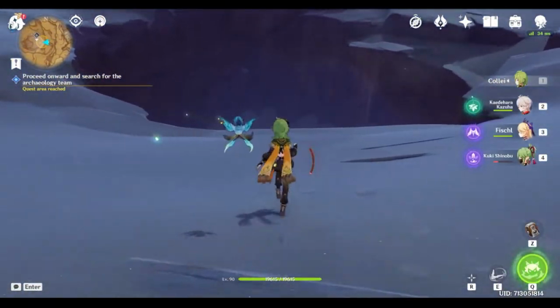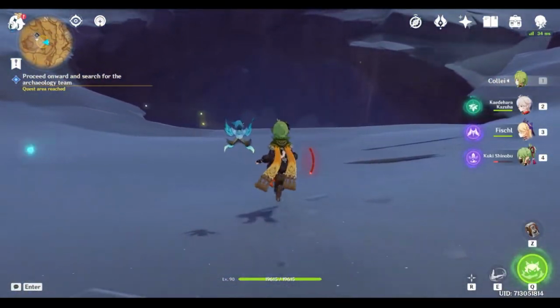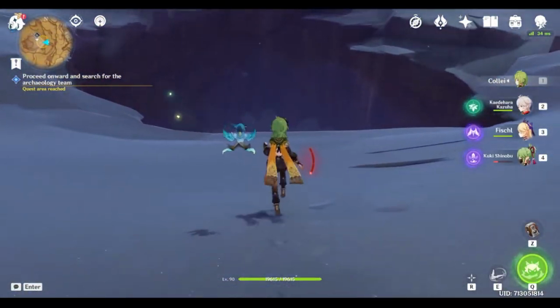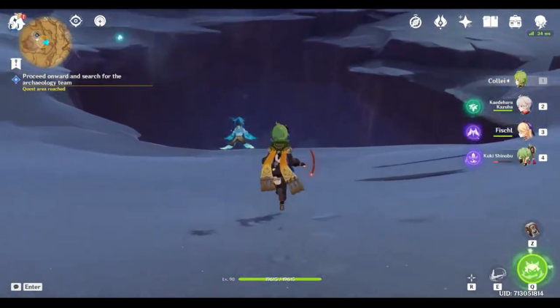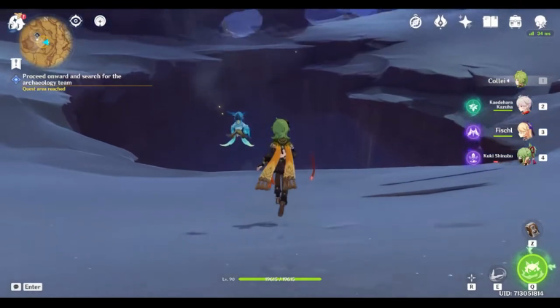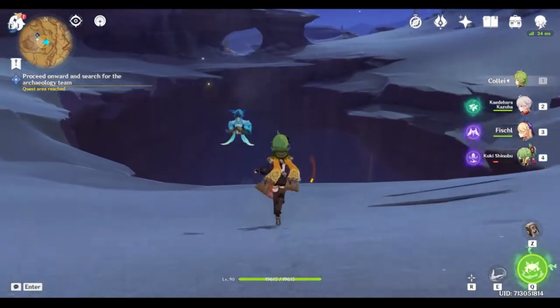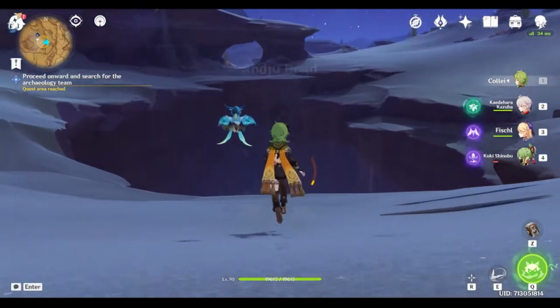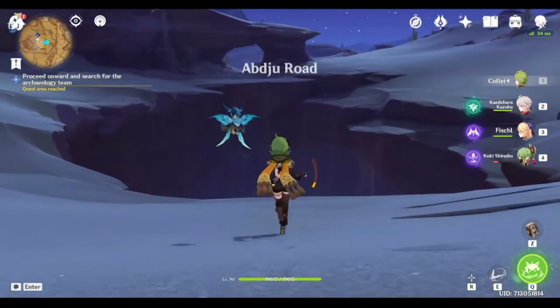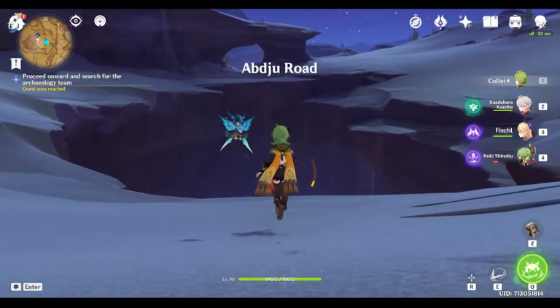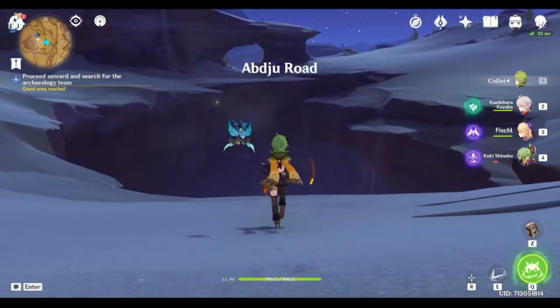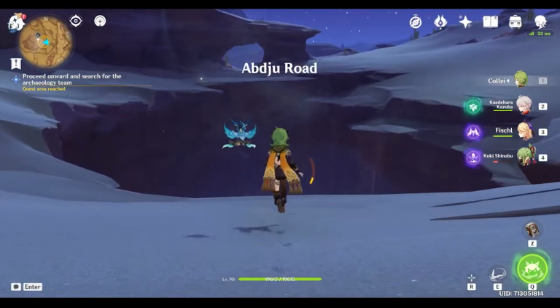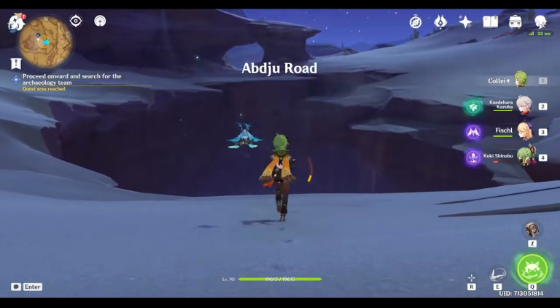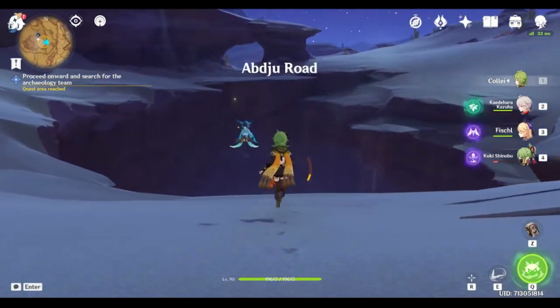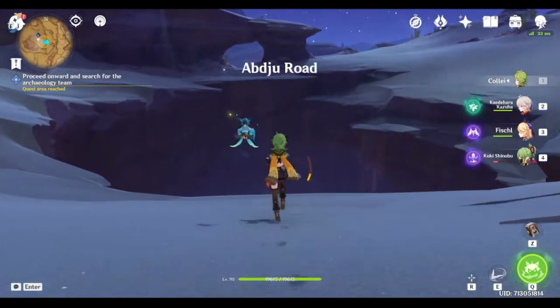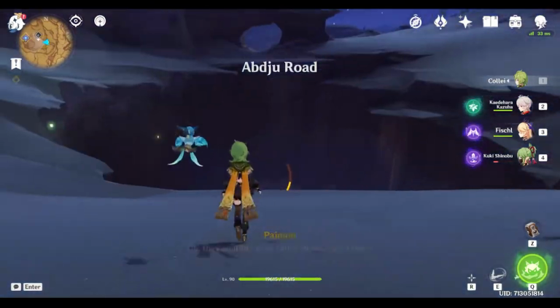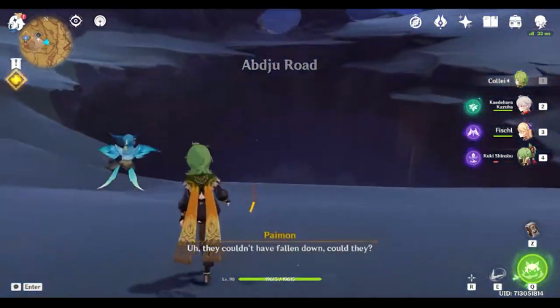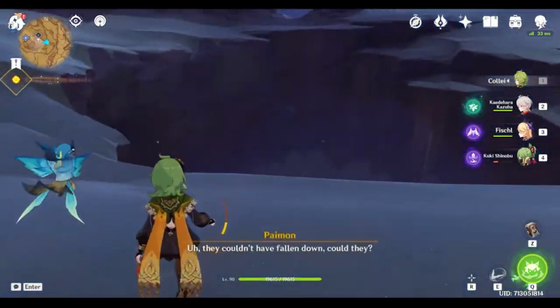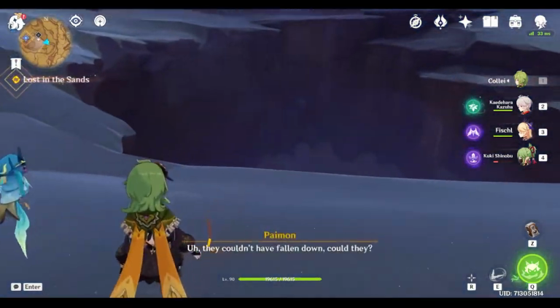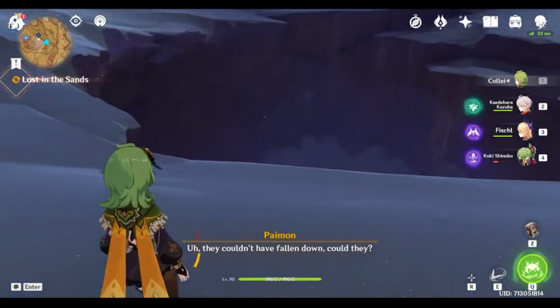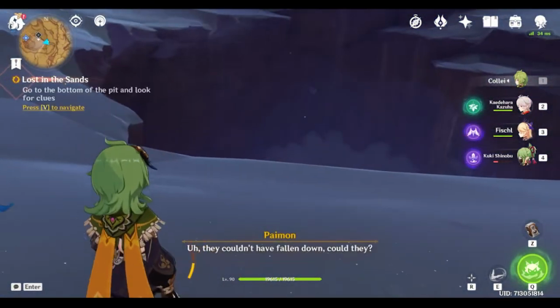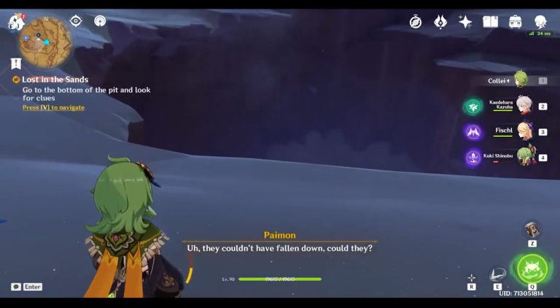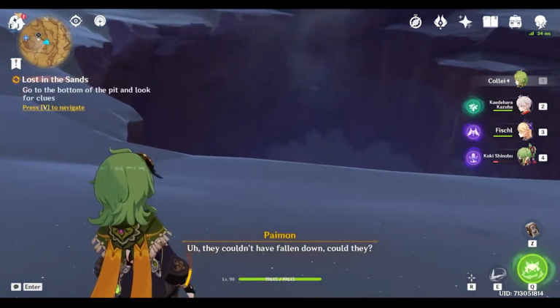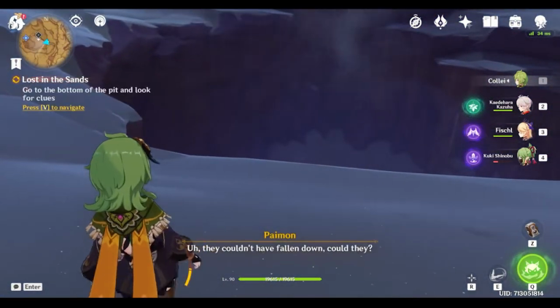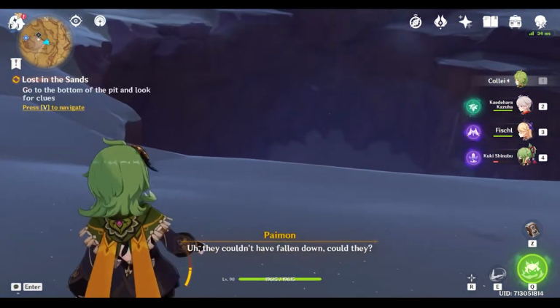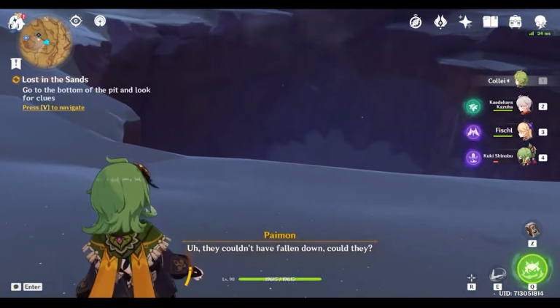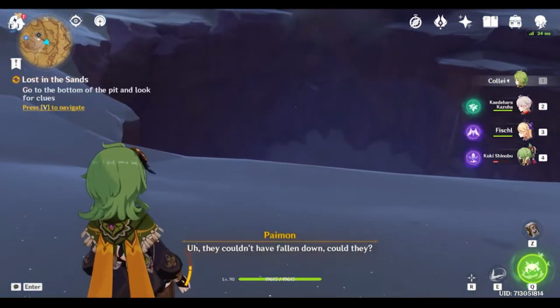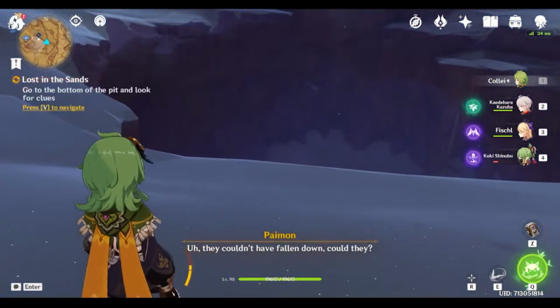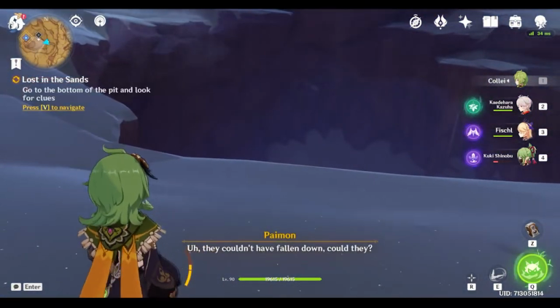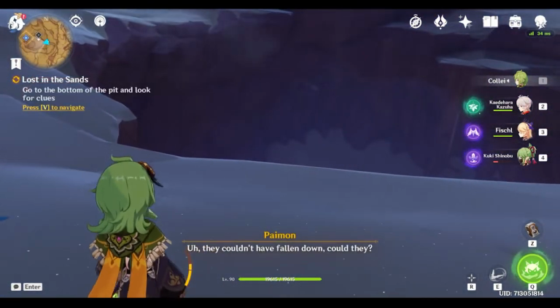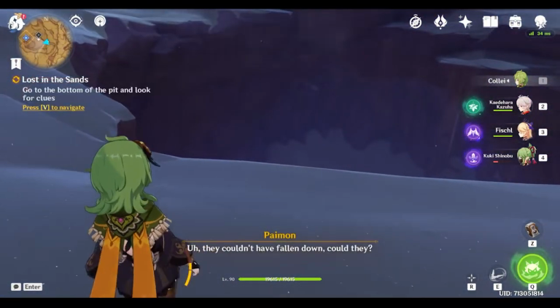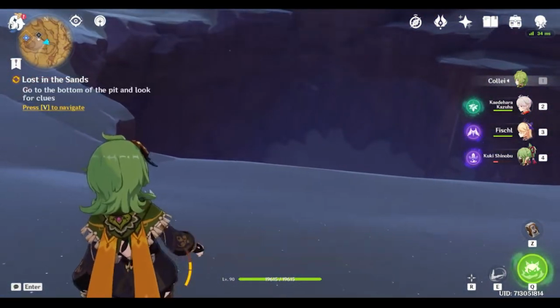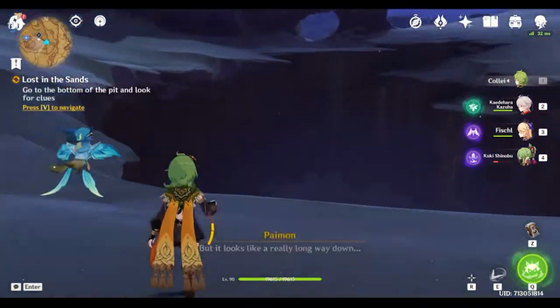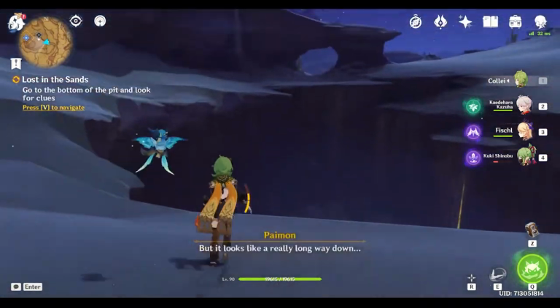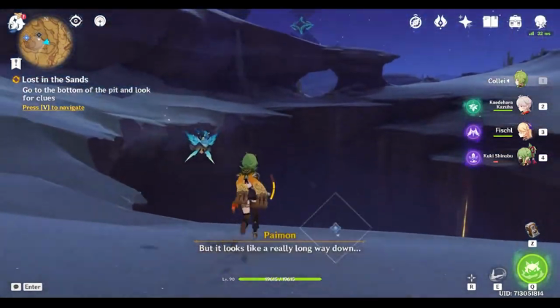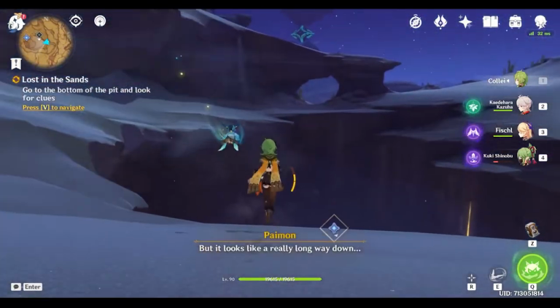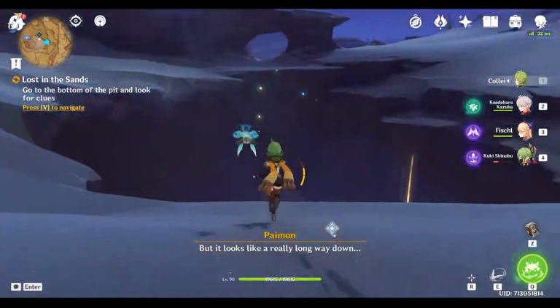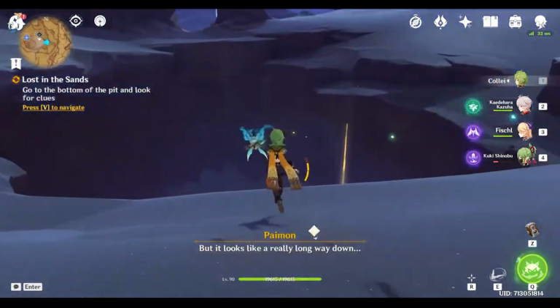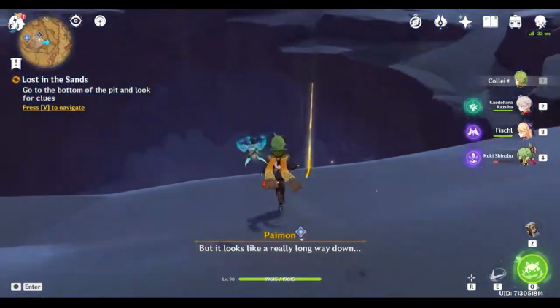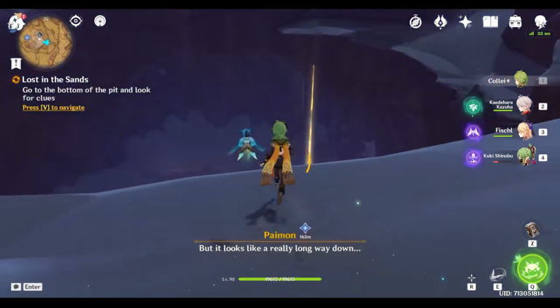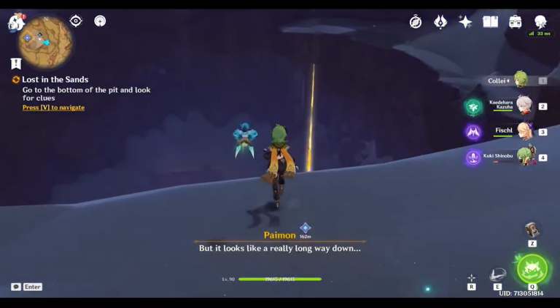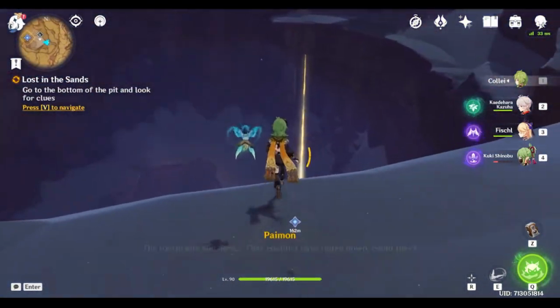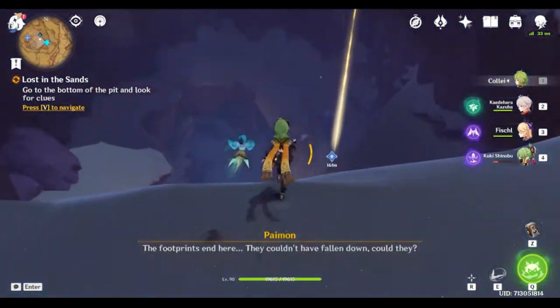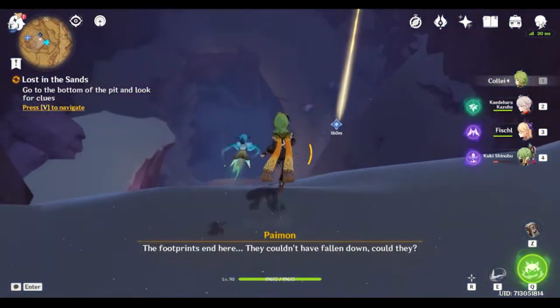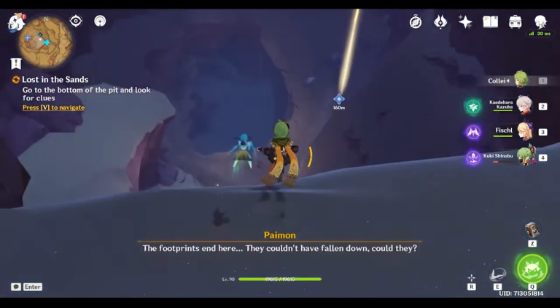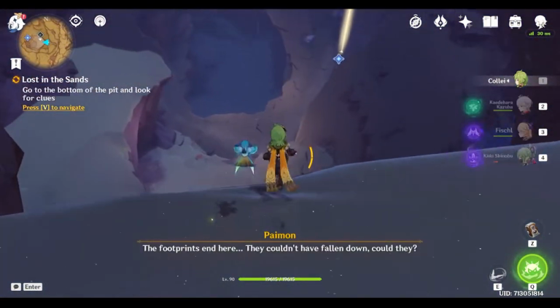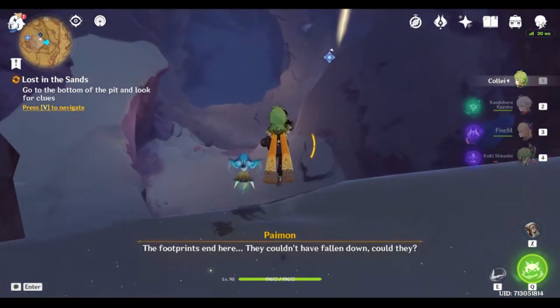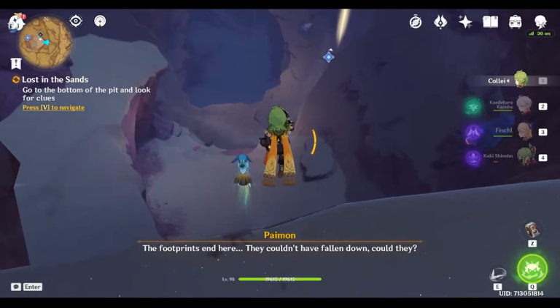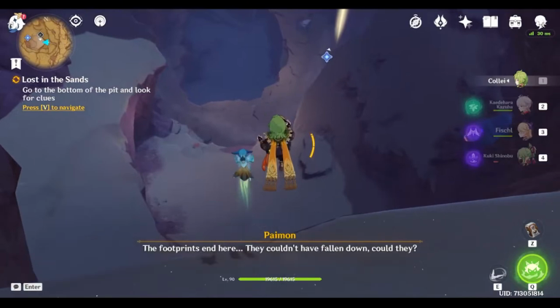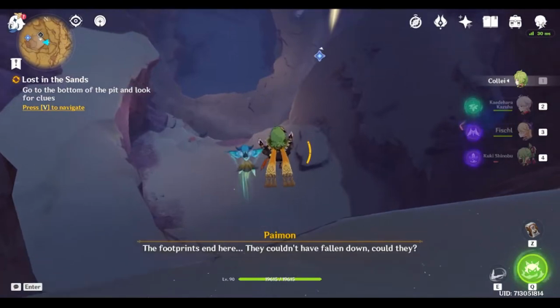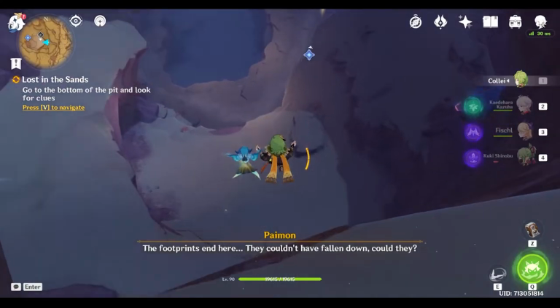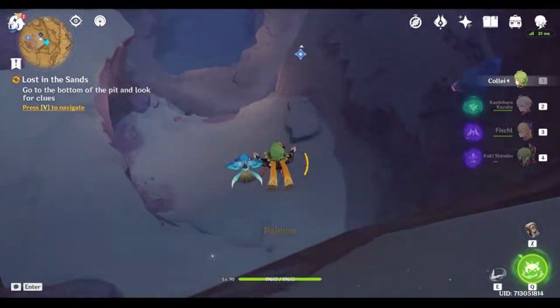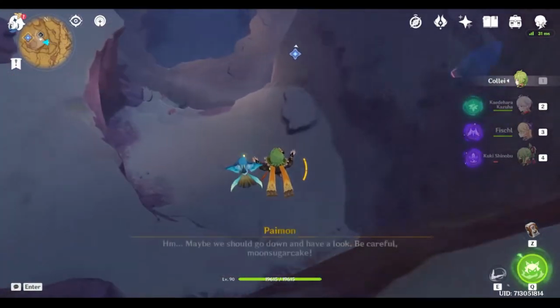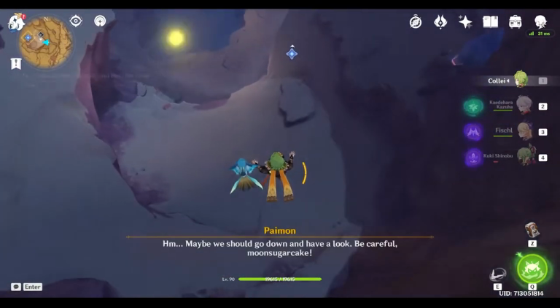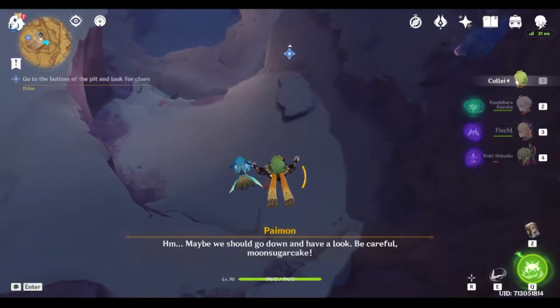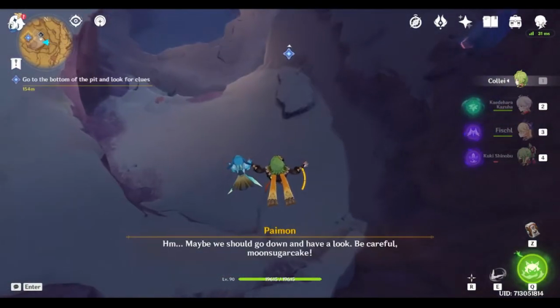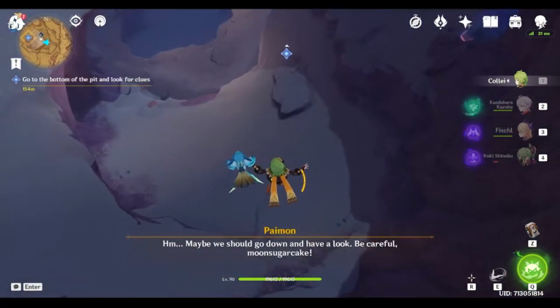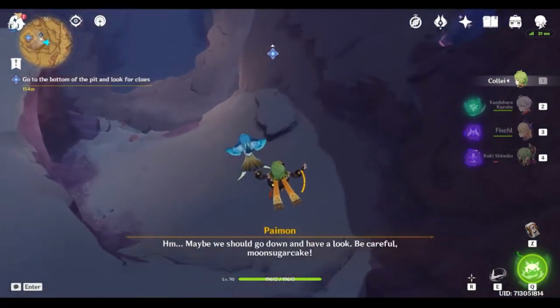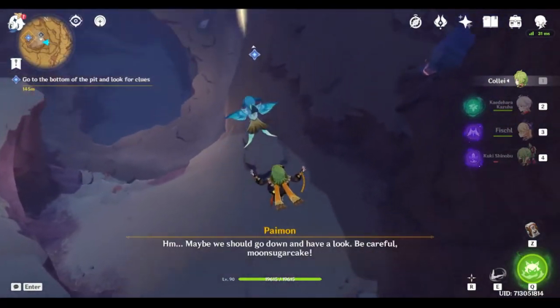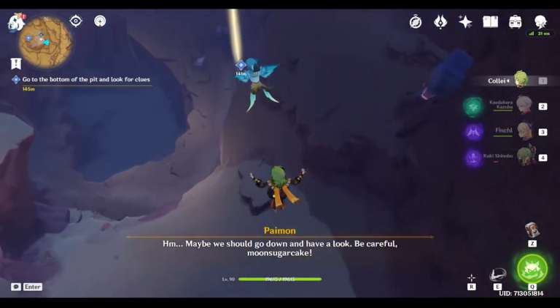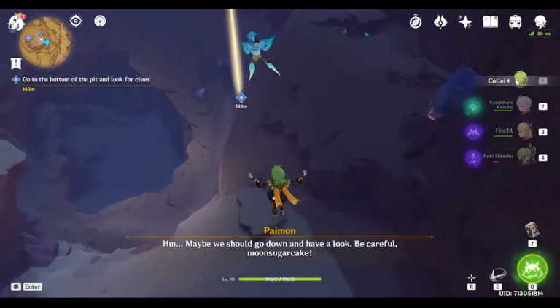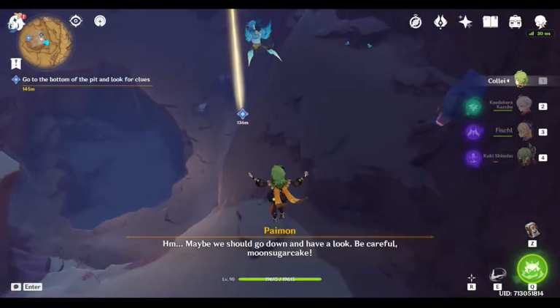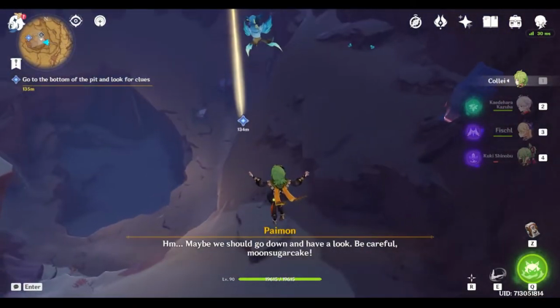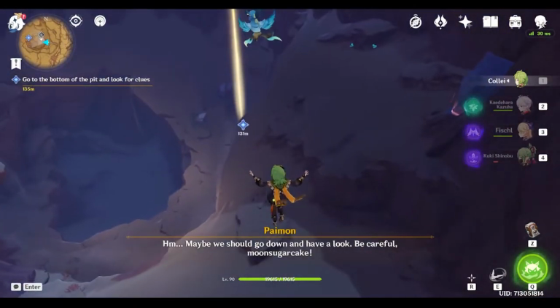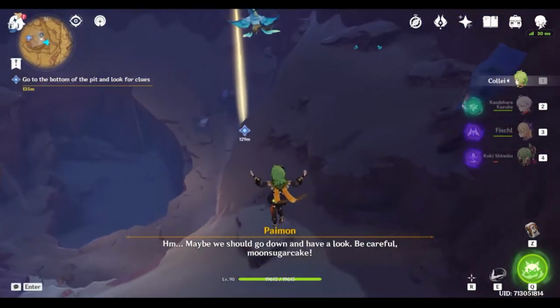Once you get to the canyon, just jump down and look to your right and you should be able to see the domain. Unlock it and do the challenge to get 40 Primo Gems.